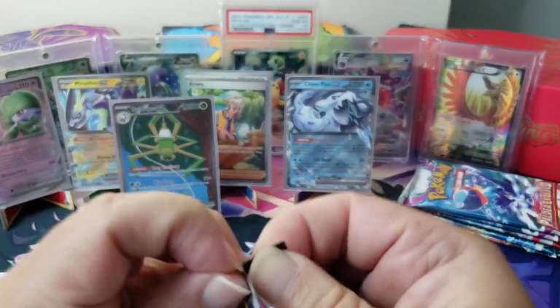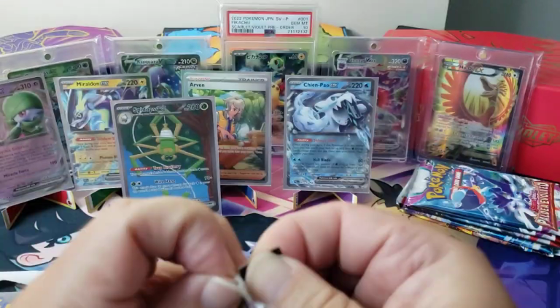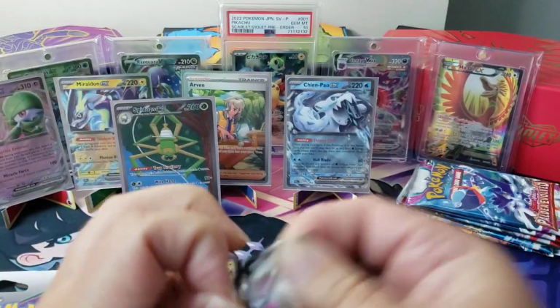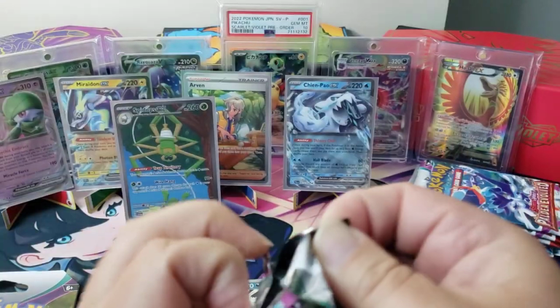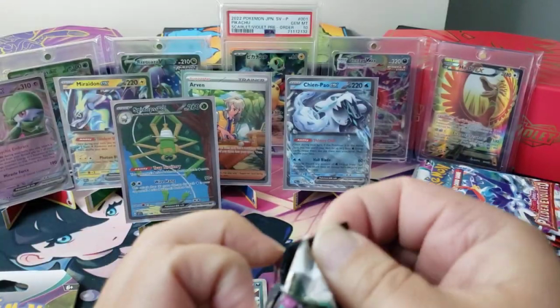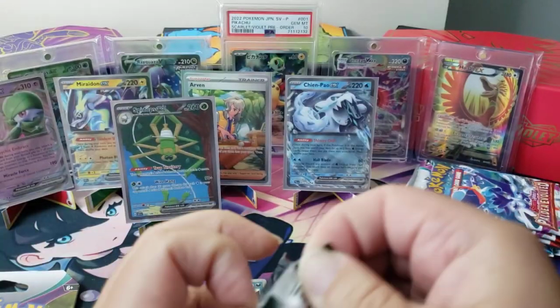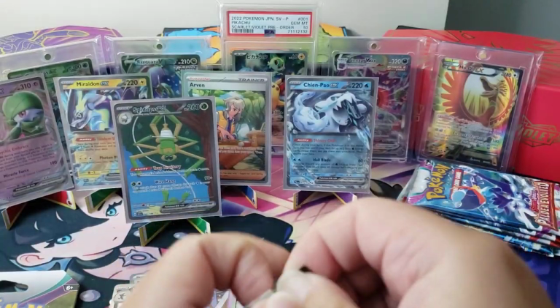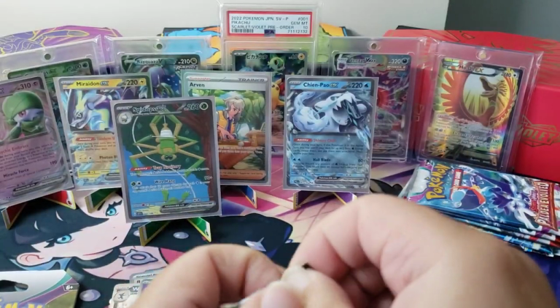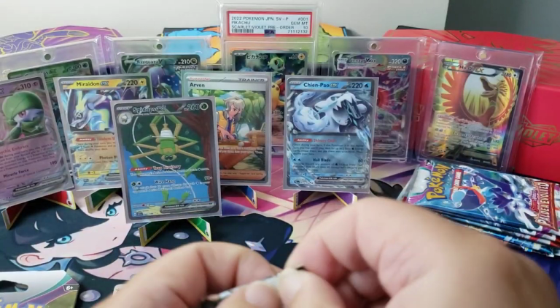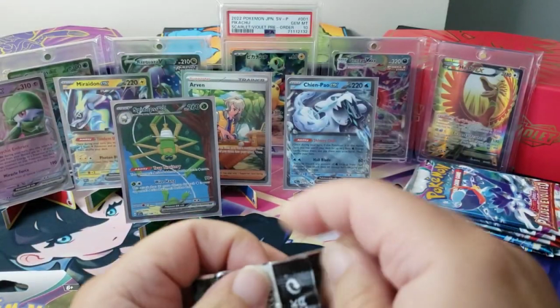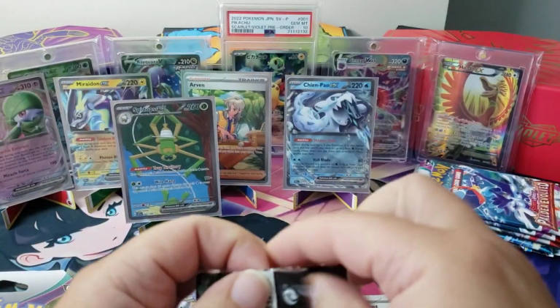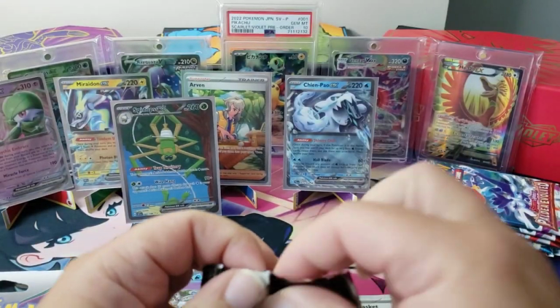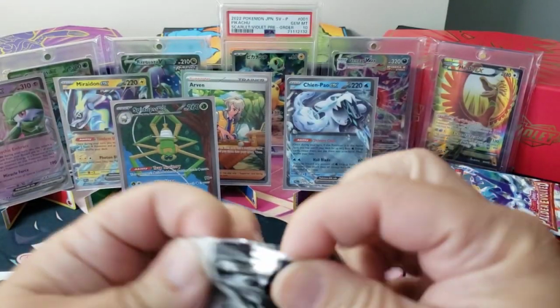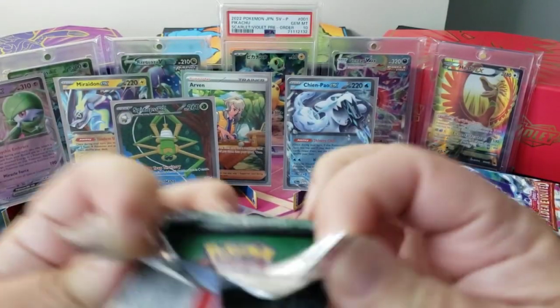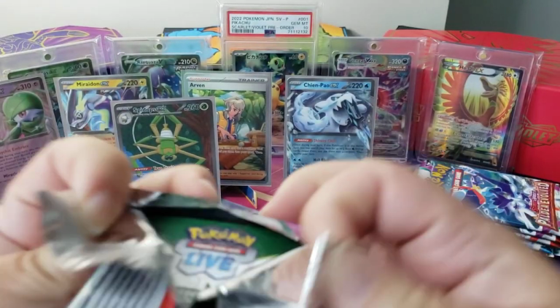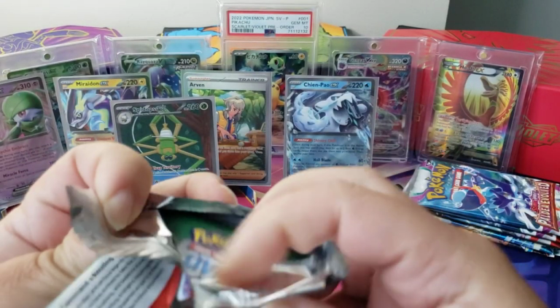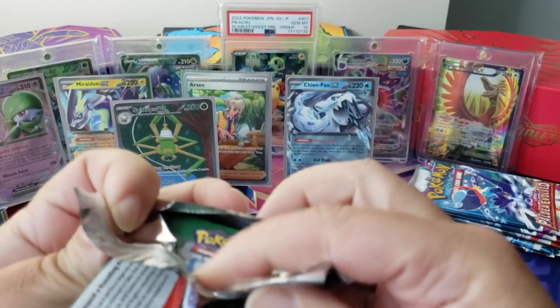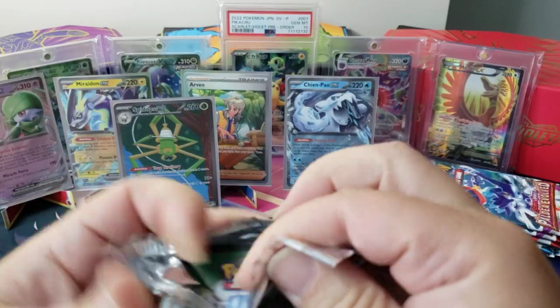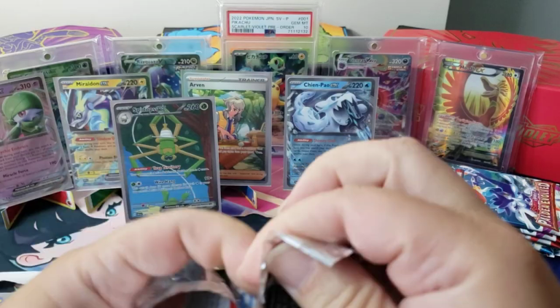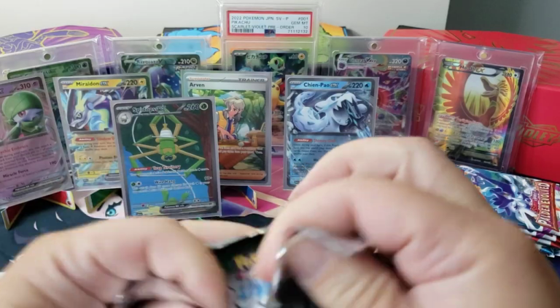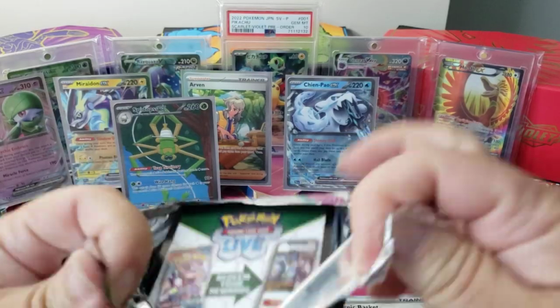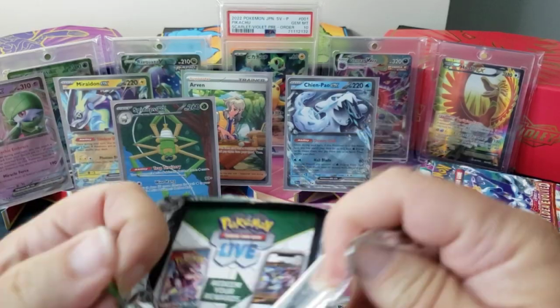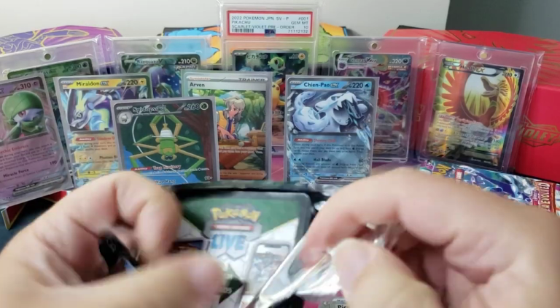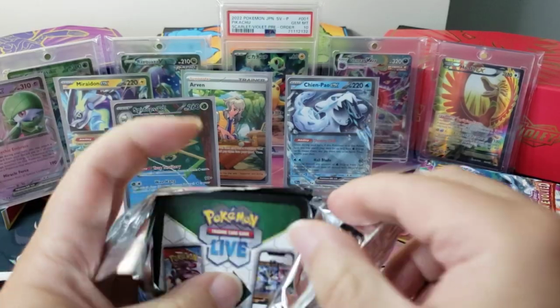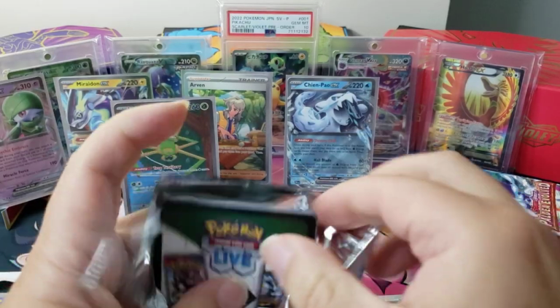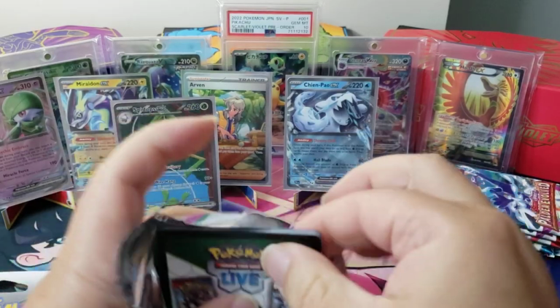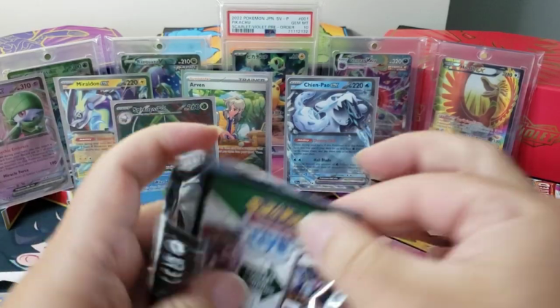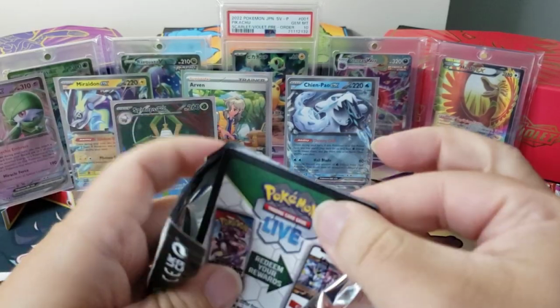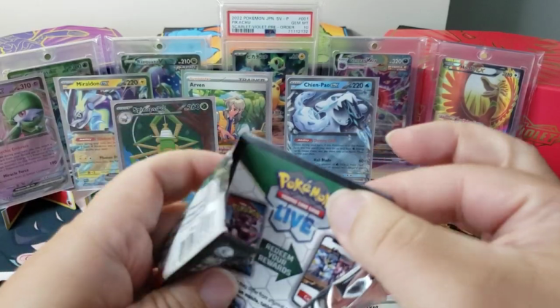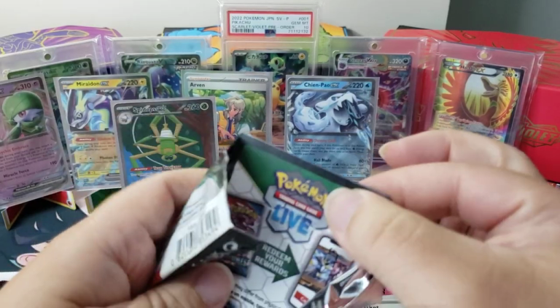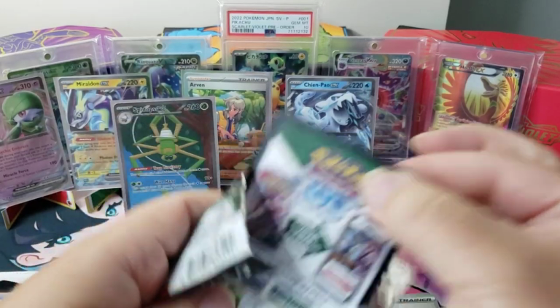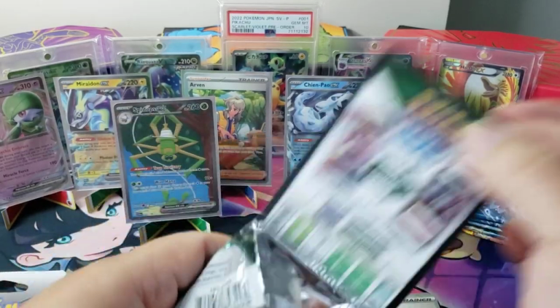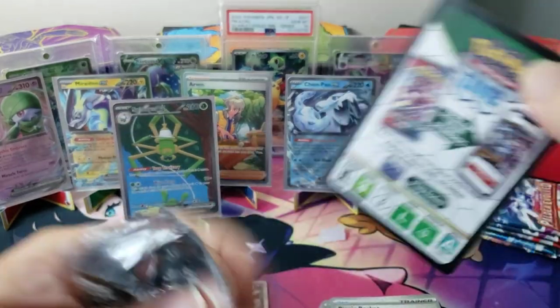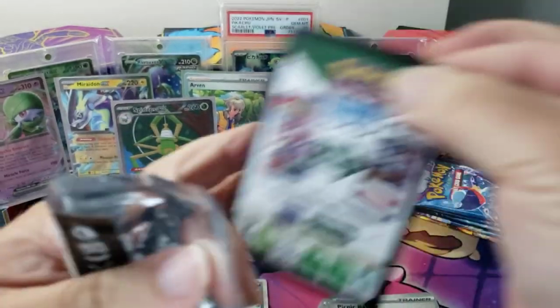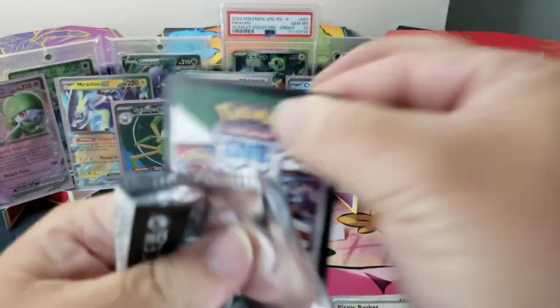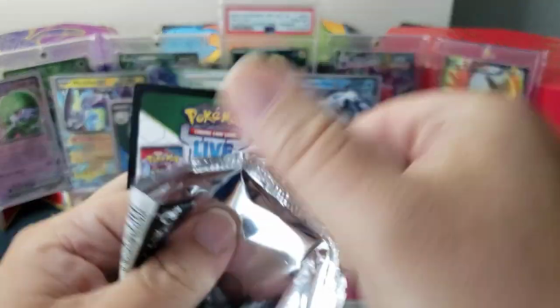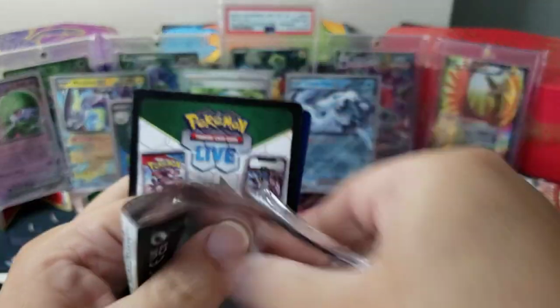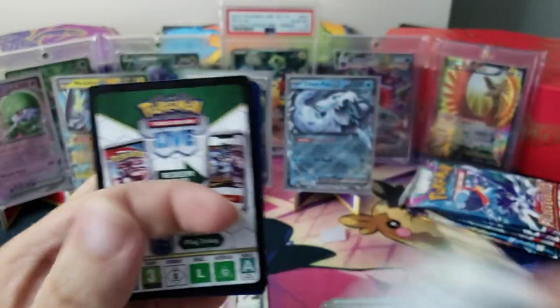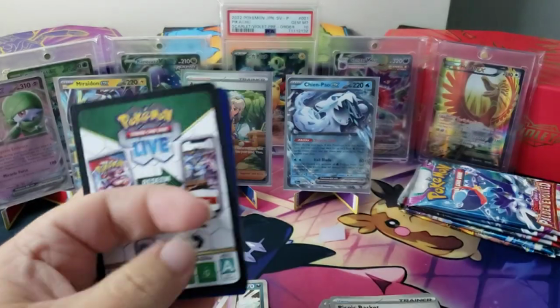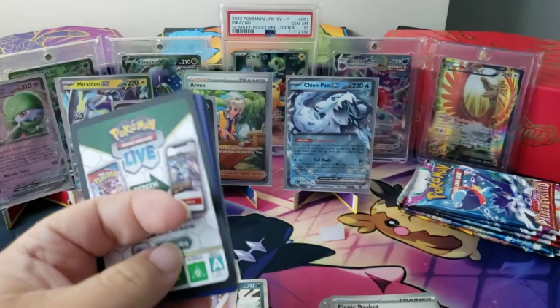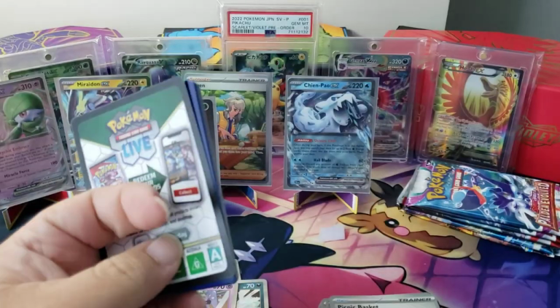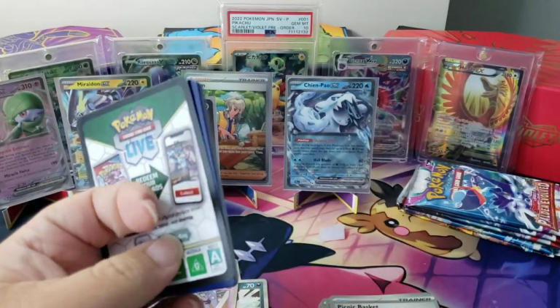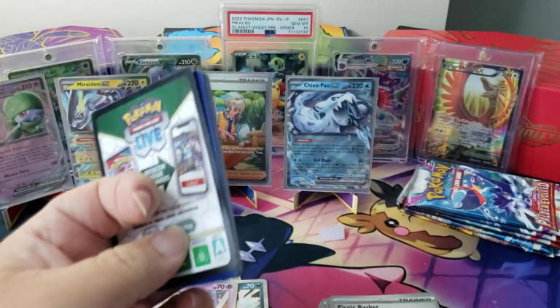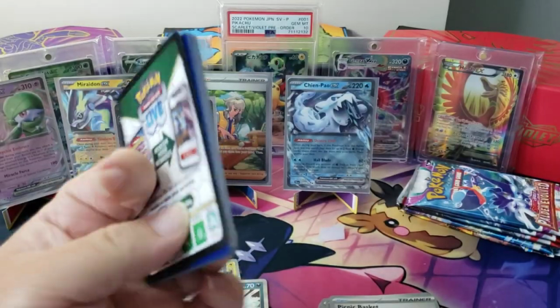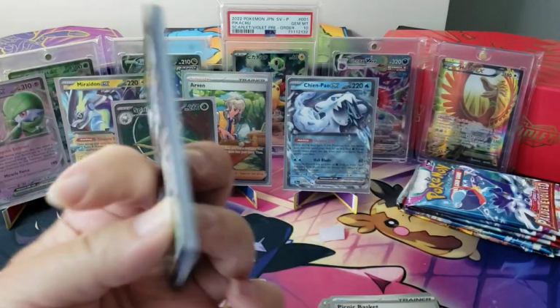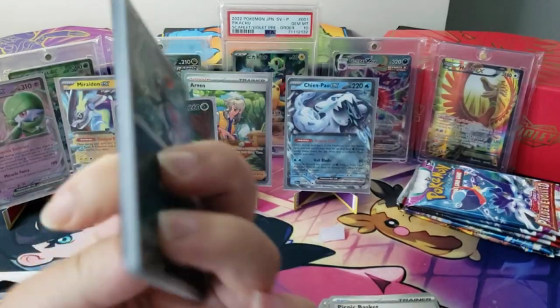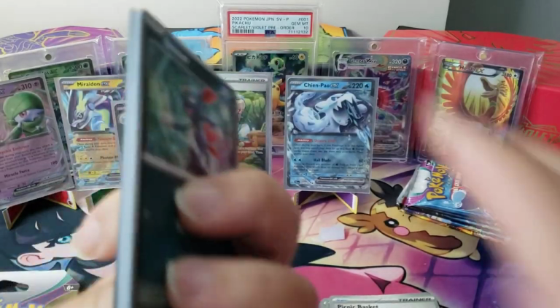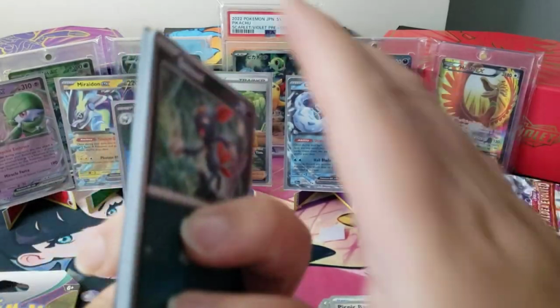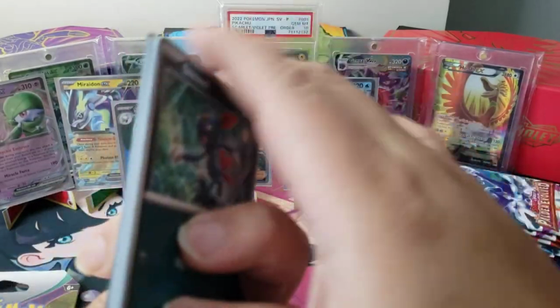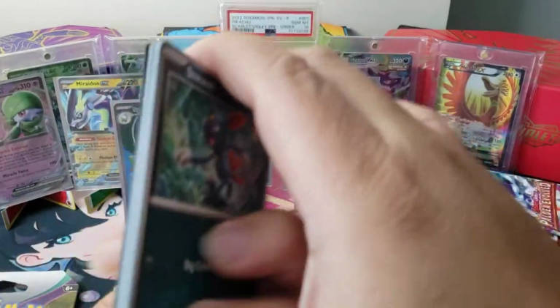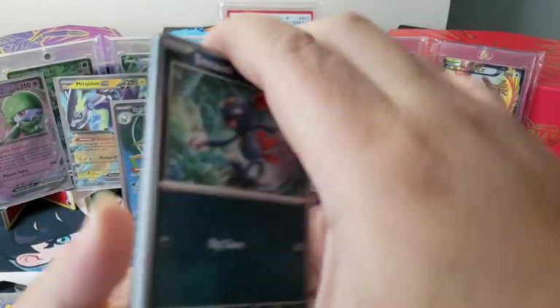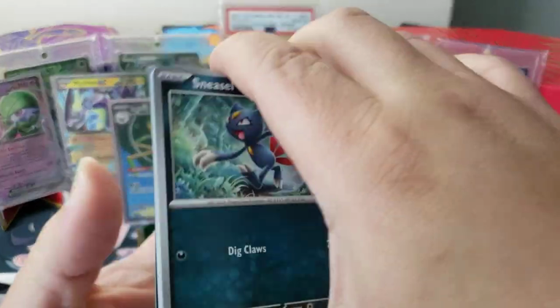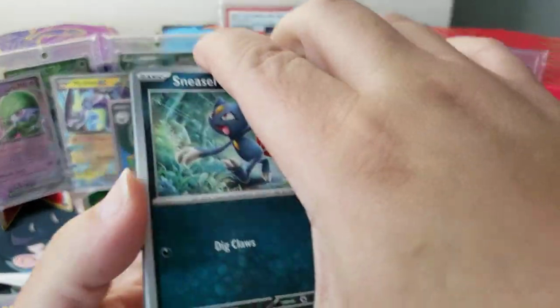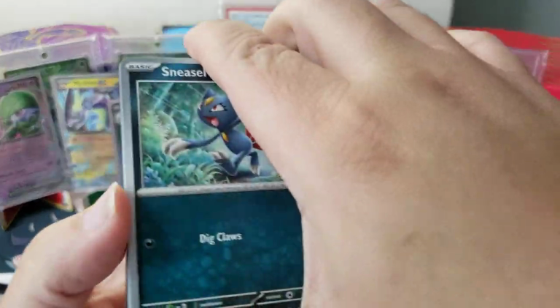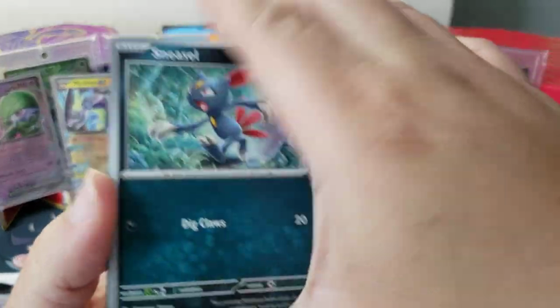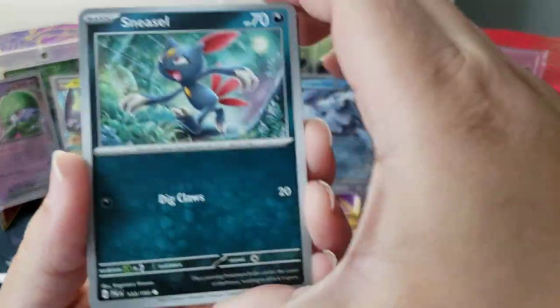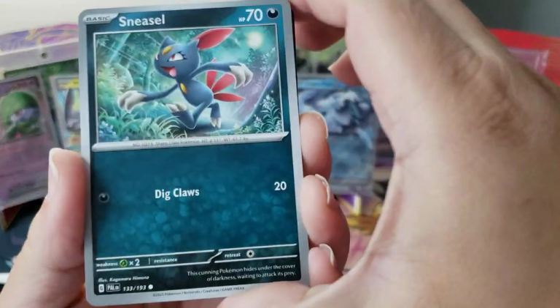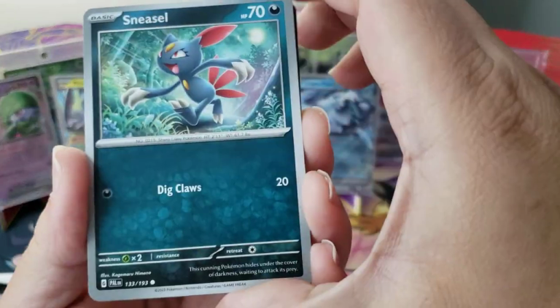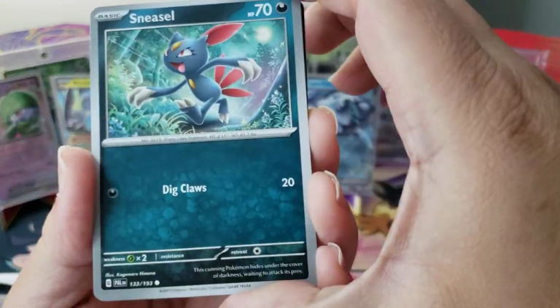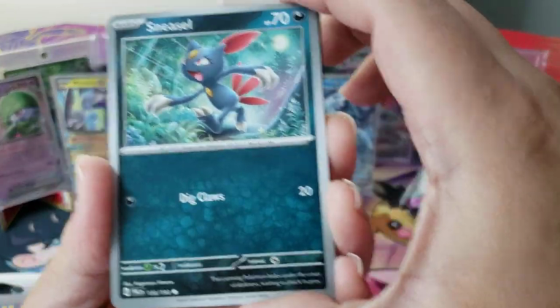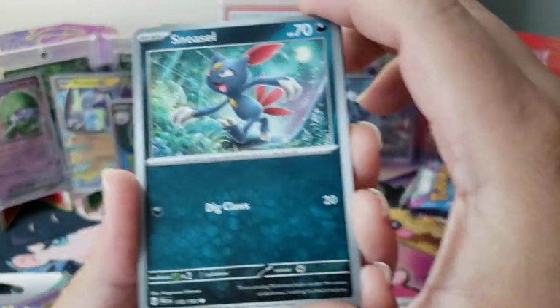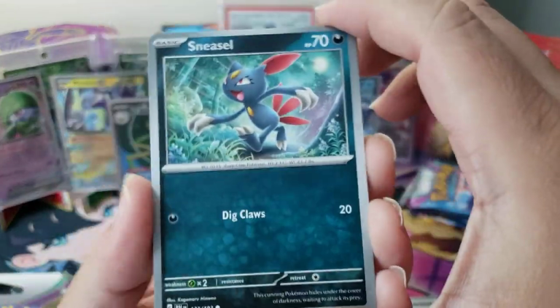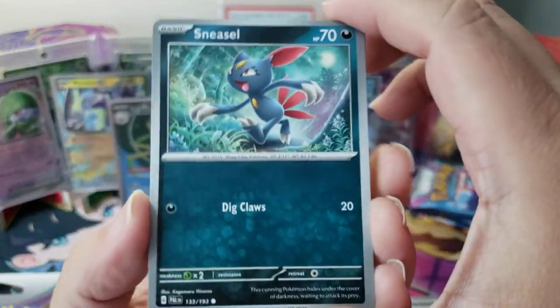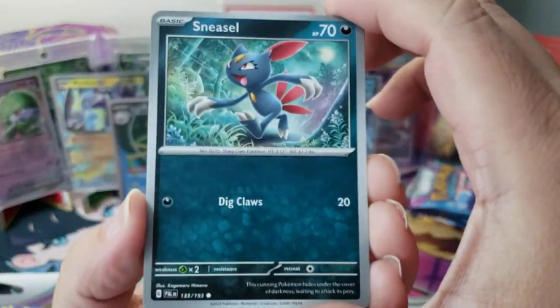Trap Territory — your opponent's active Pokémon's retreat cost is one more. That's so cool. And this Toedscruel card — the illustration goes with the Spidops, because homeboy is right there. We also got the Chien-Pao EX from the Paldea Evolved packs — what the heck, that's so great!